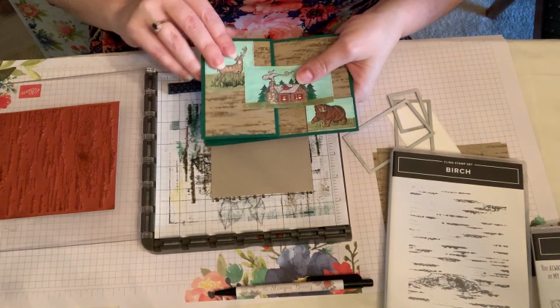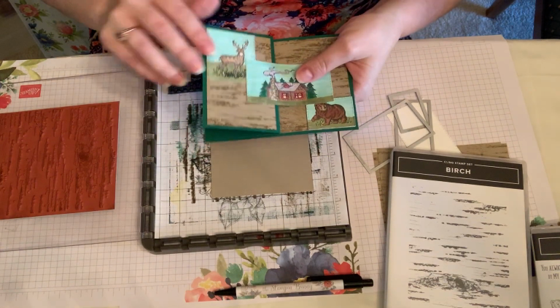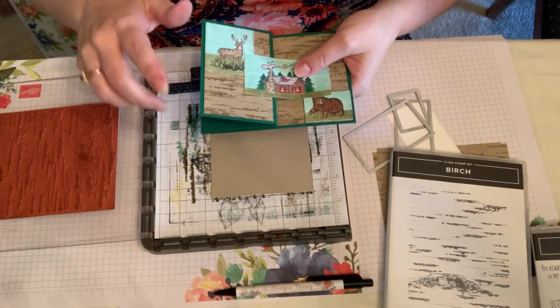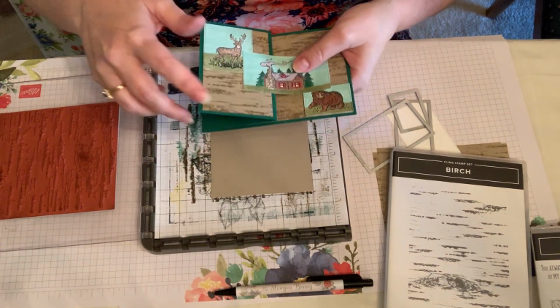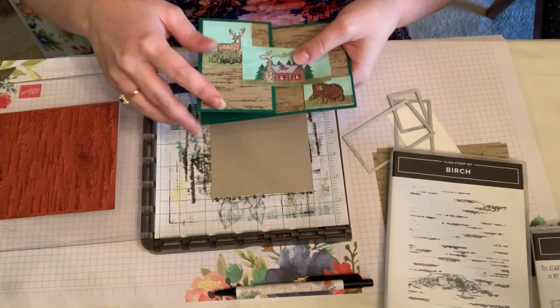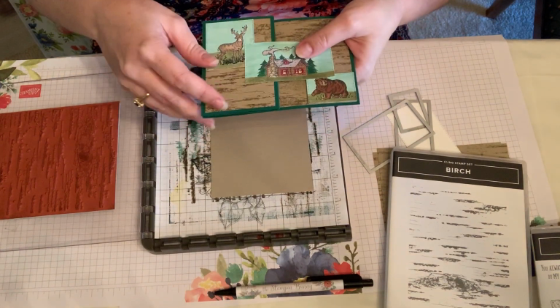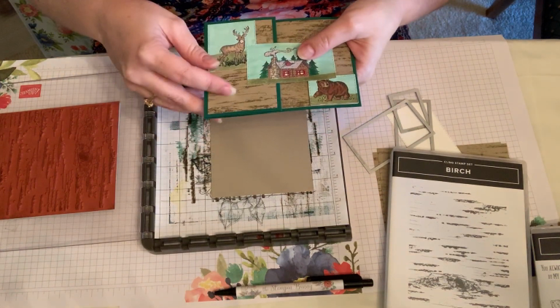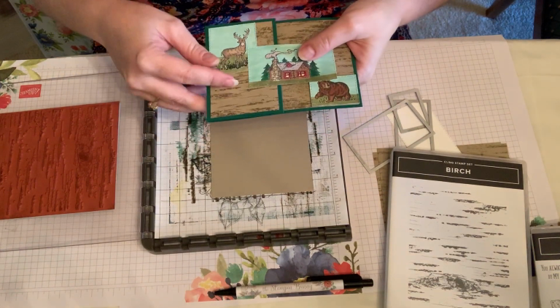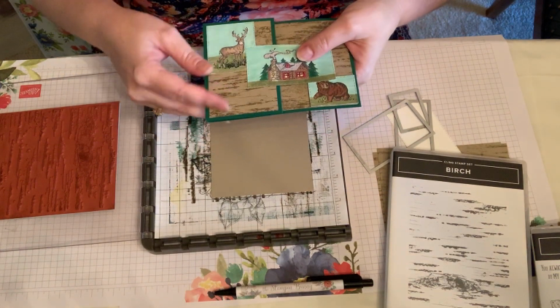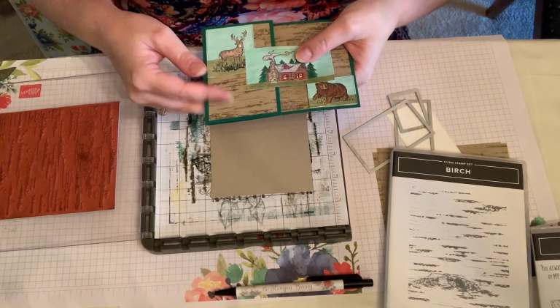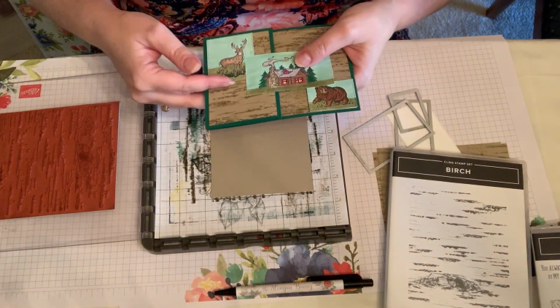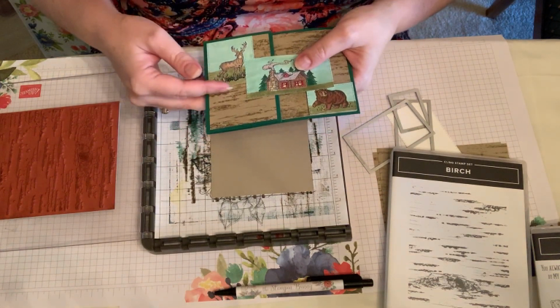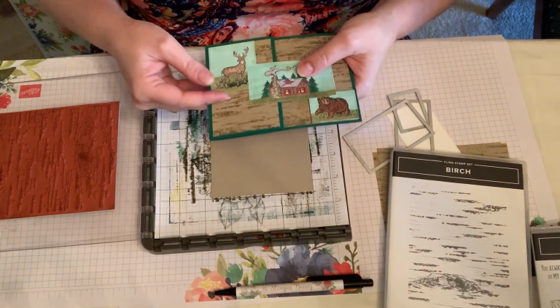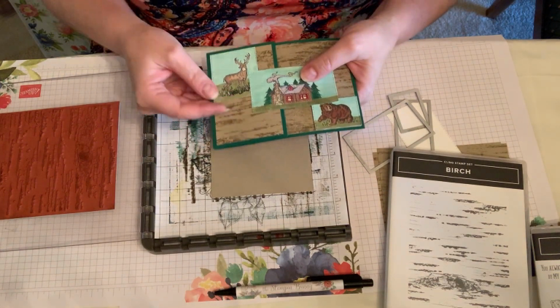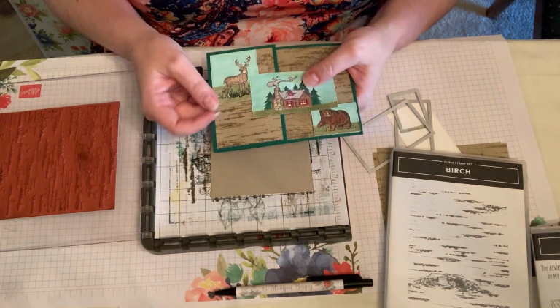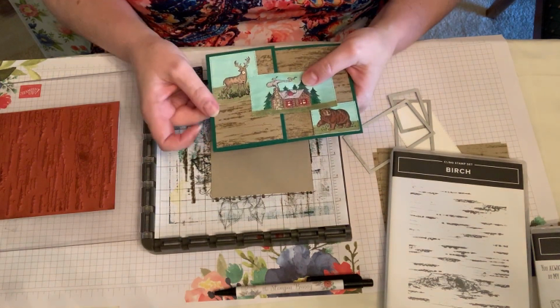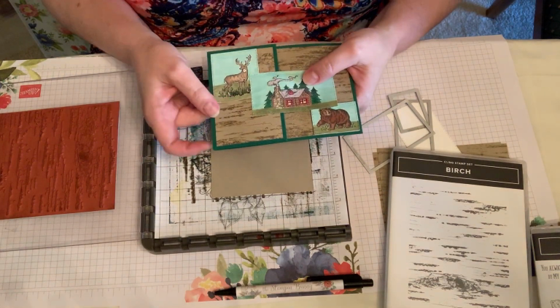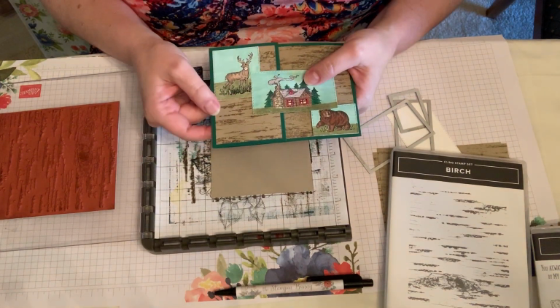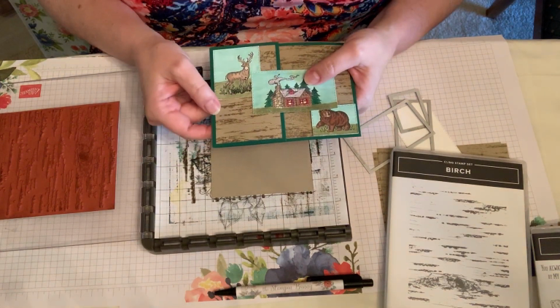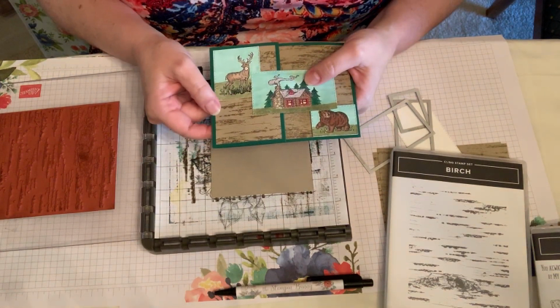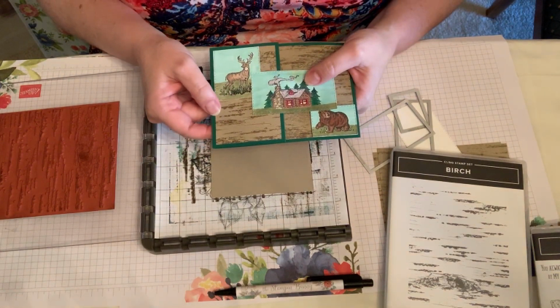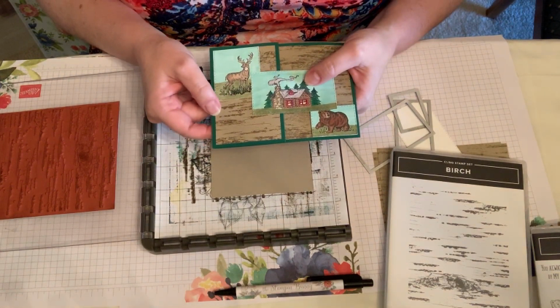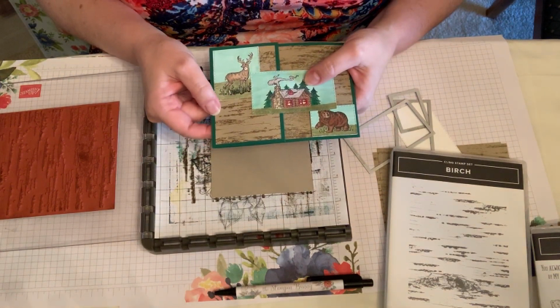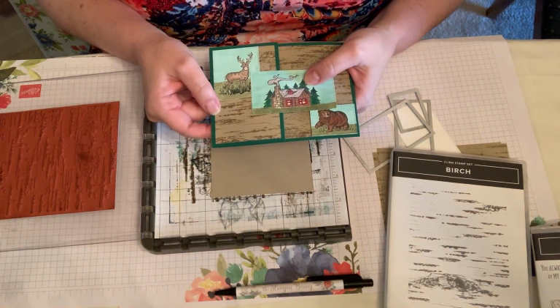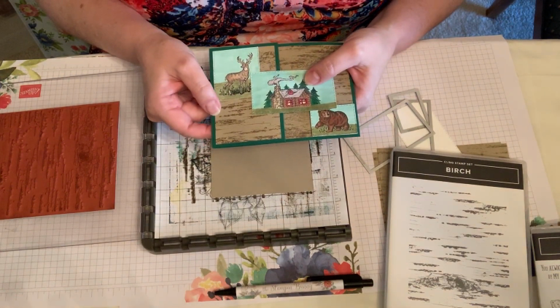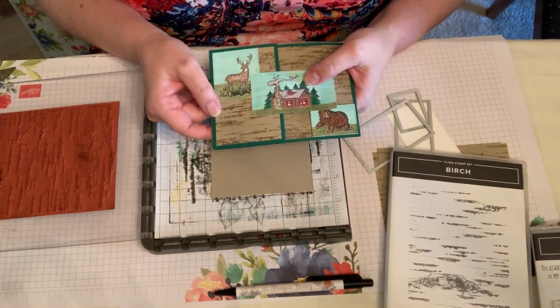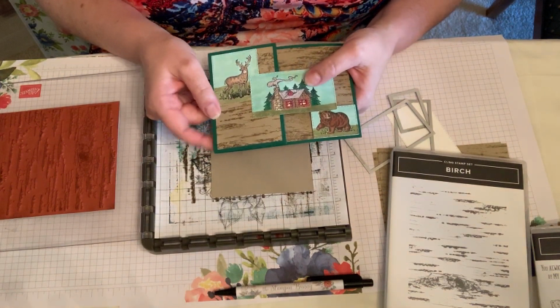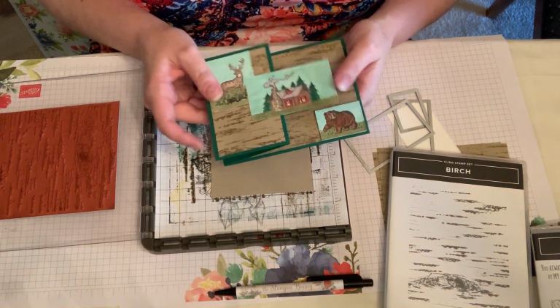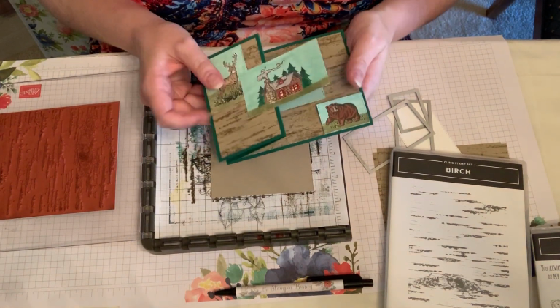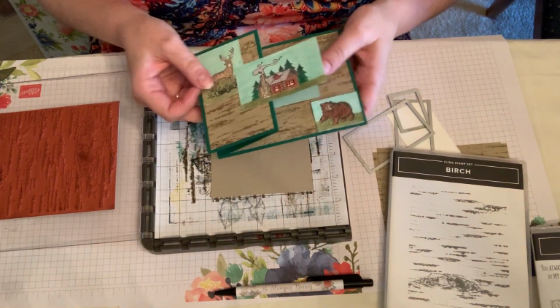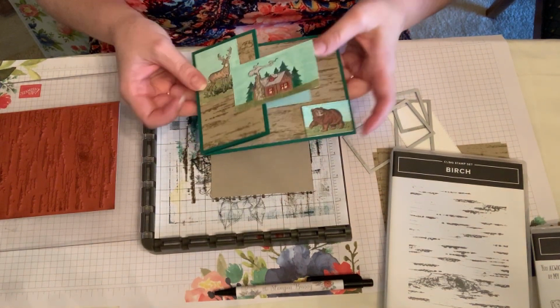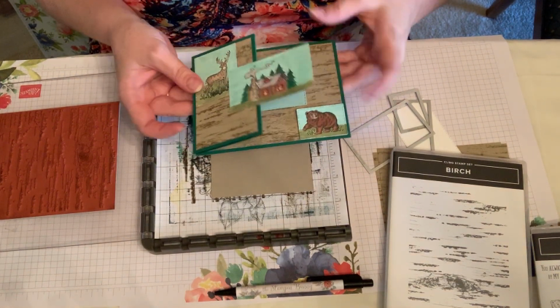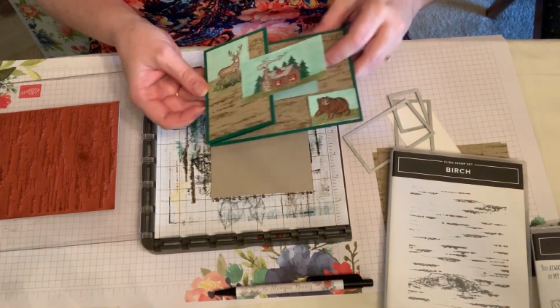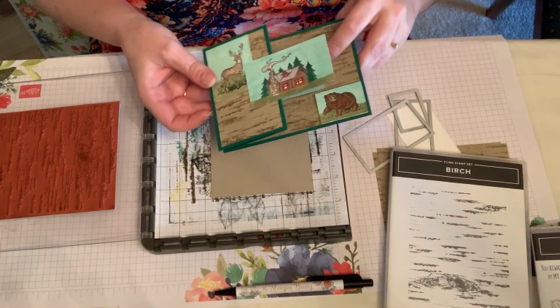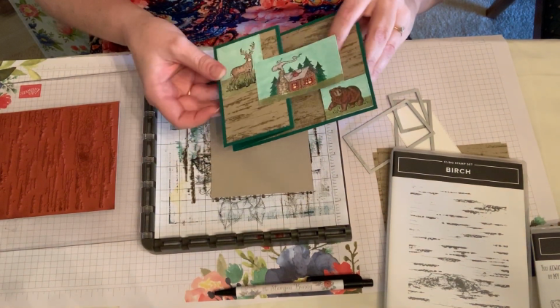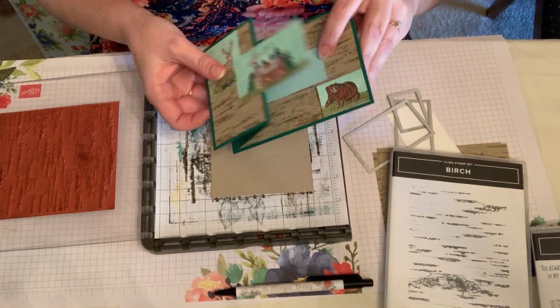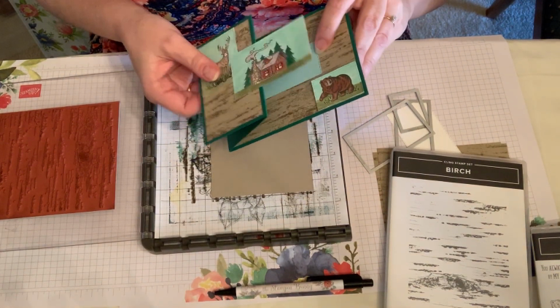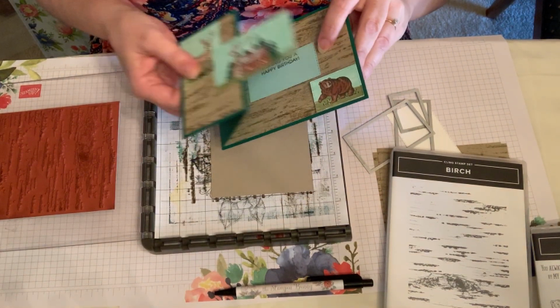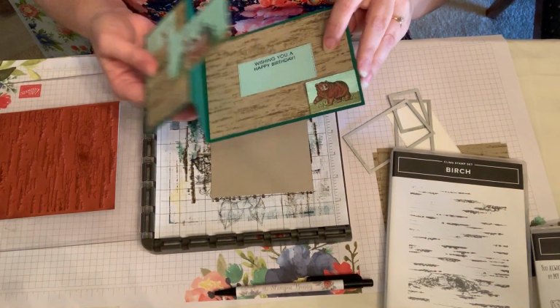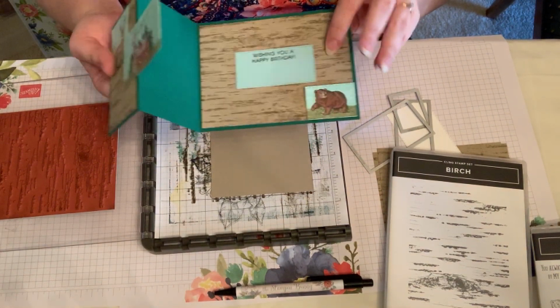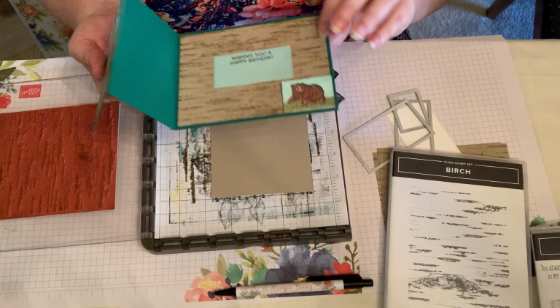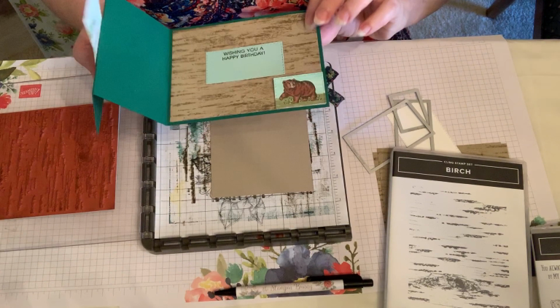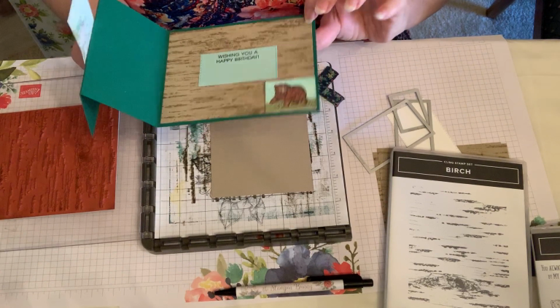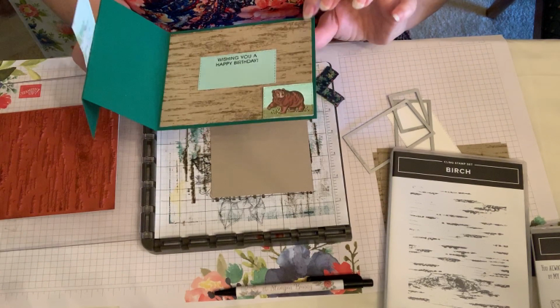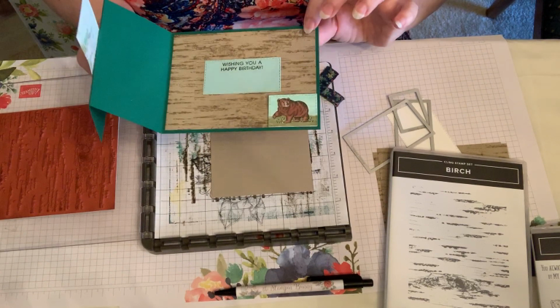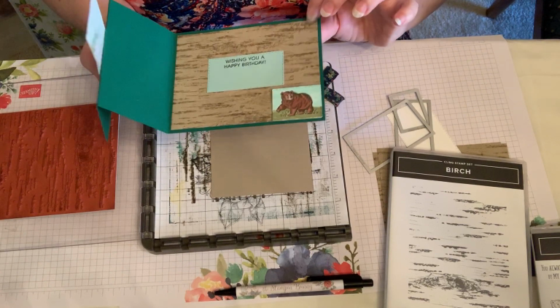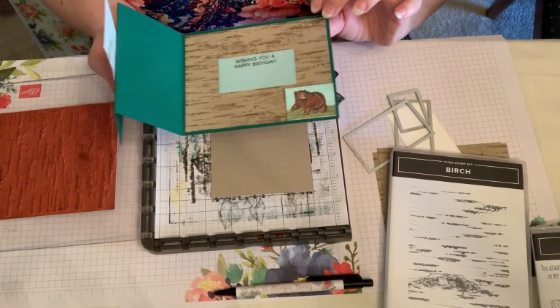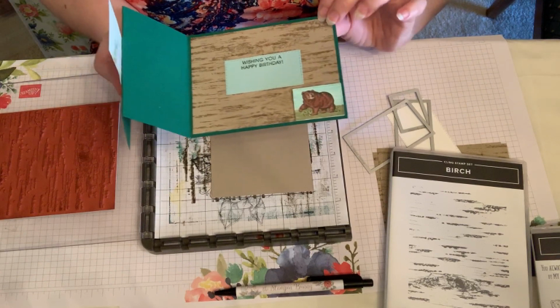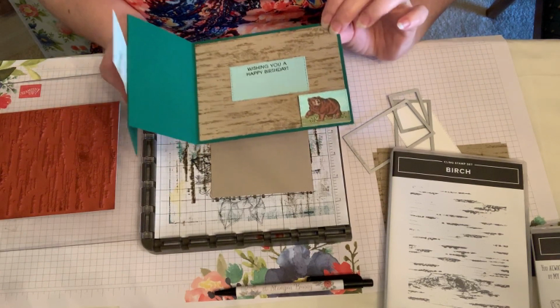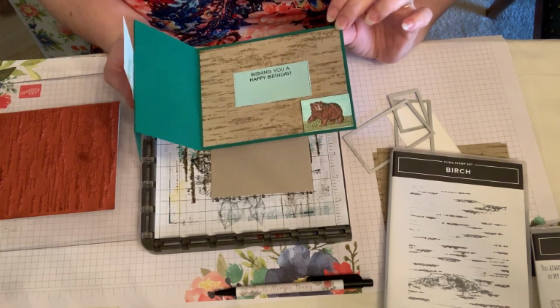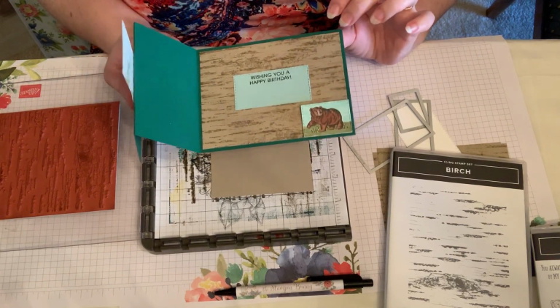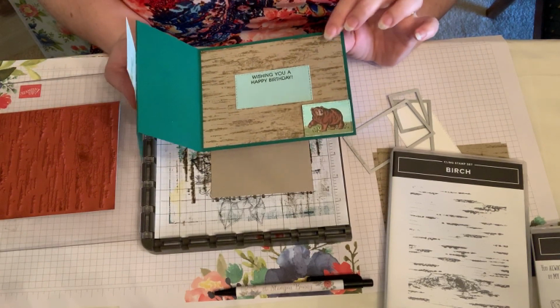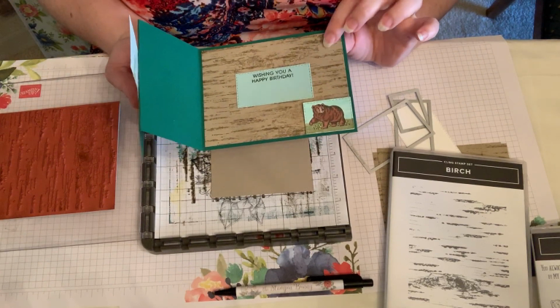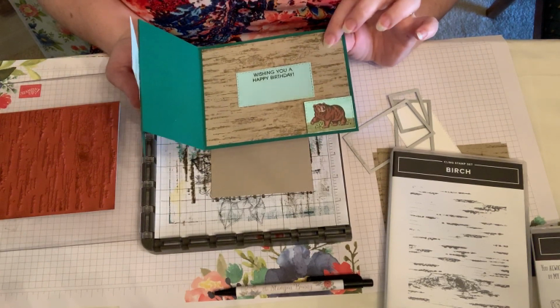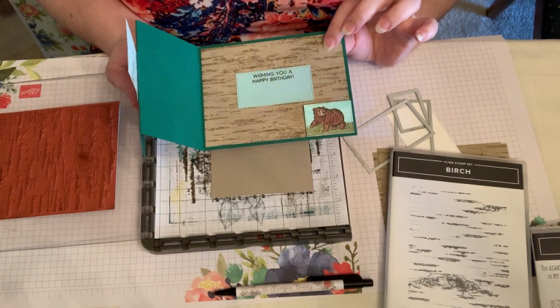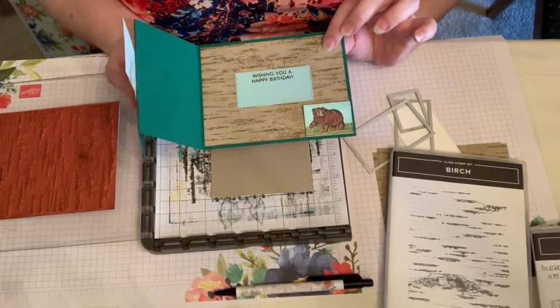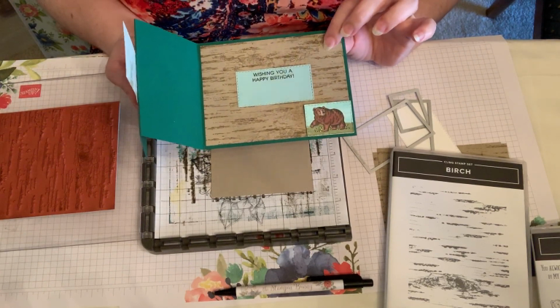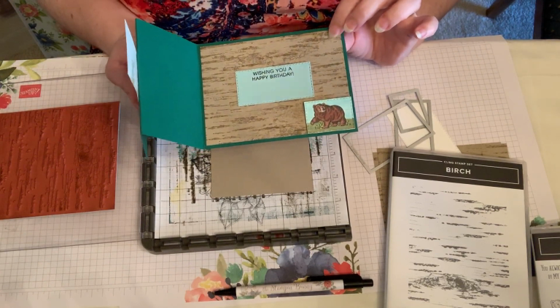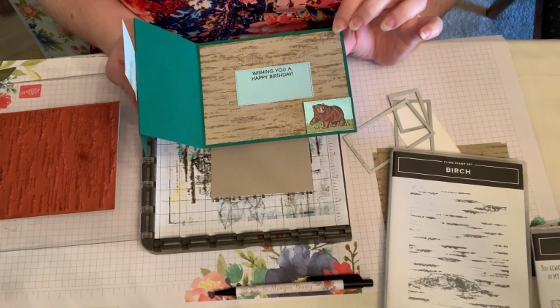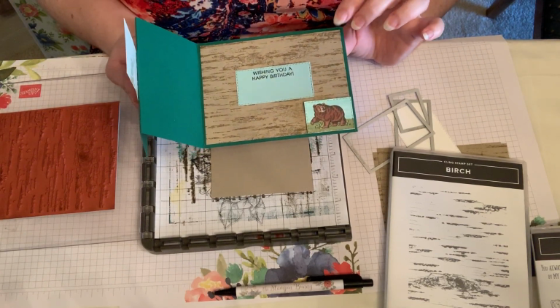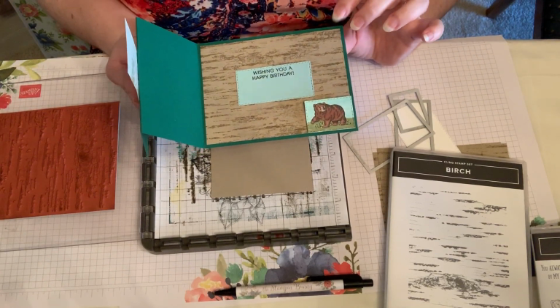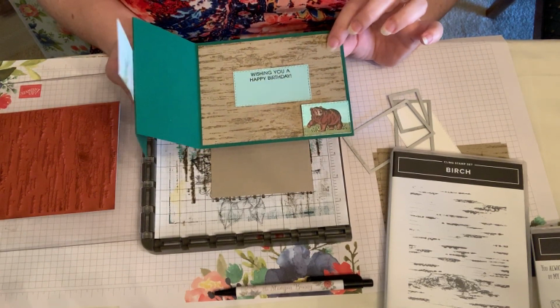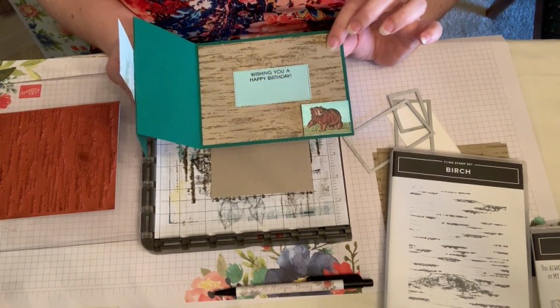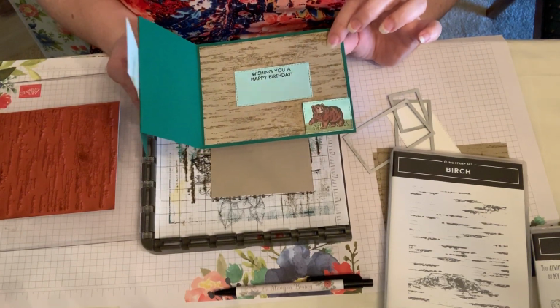Your paper here is the two and a half by four, and the paper here is the five and a quarter by four.